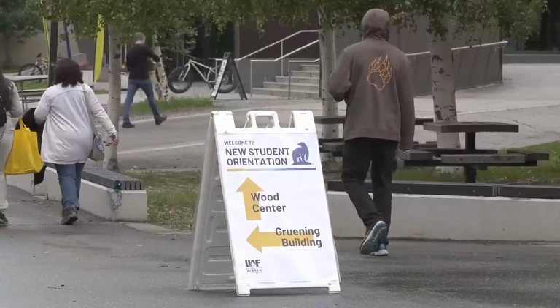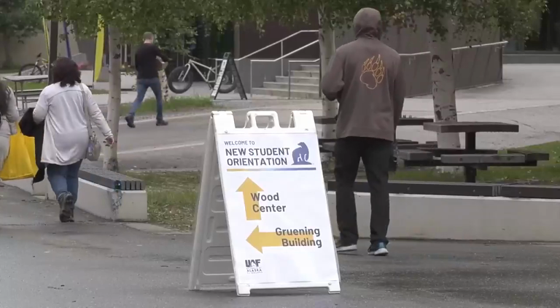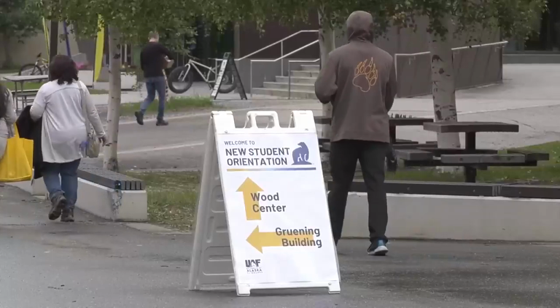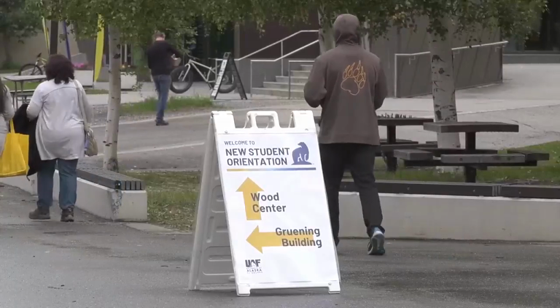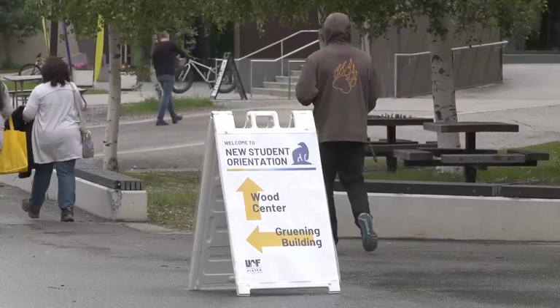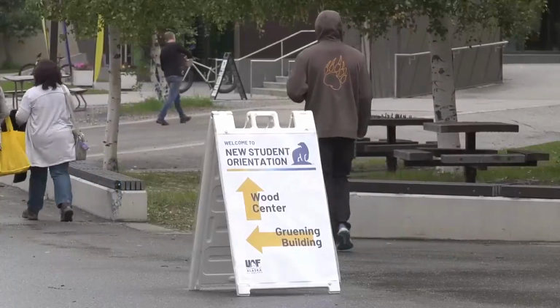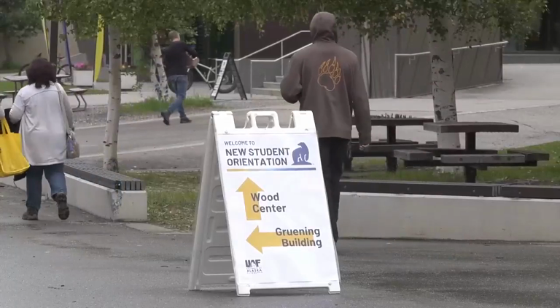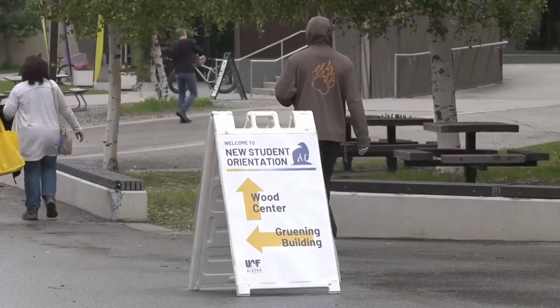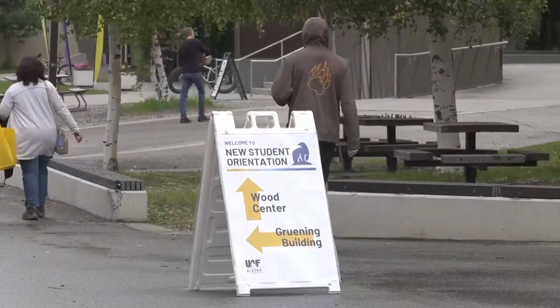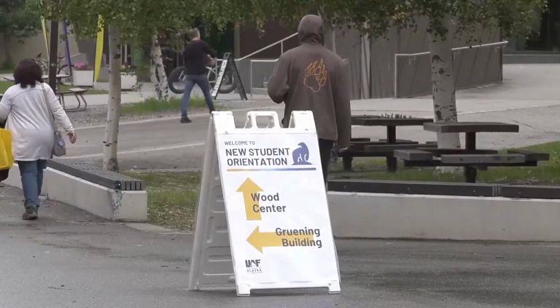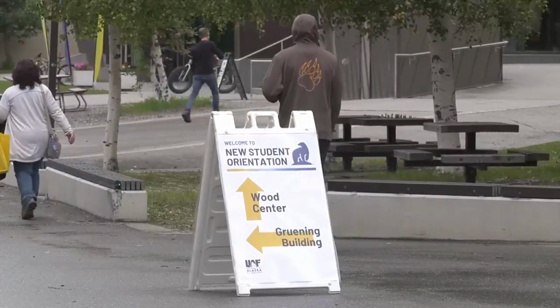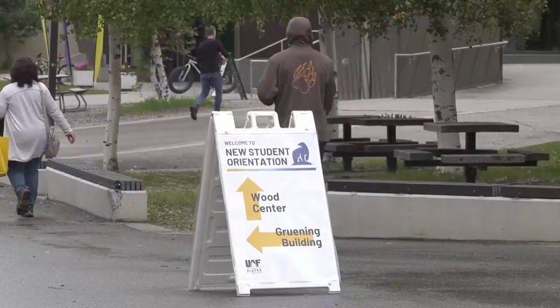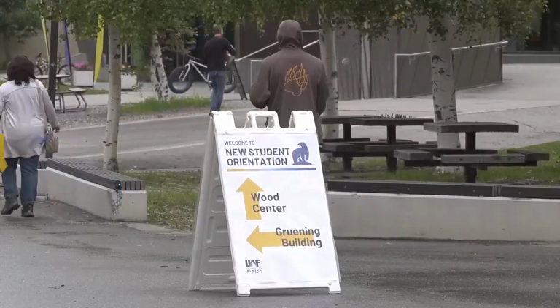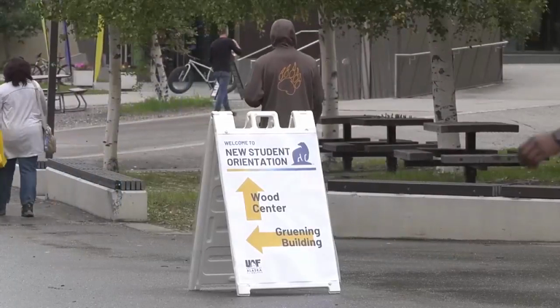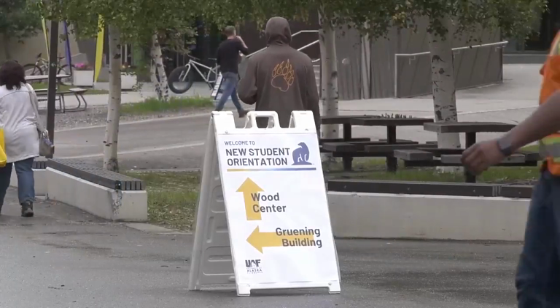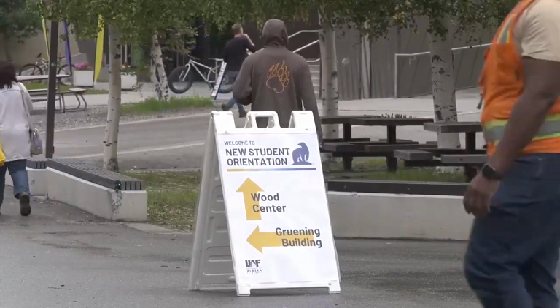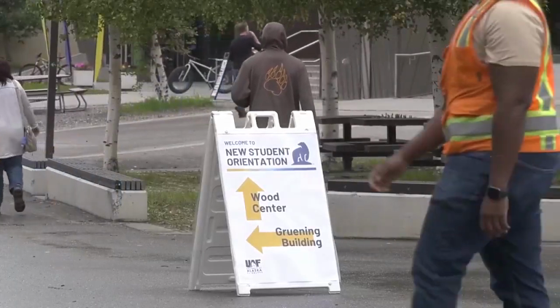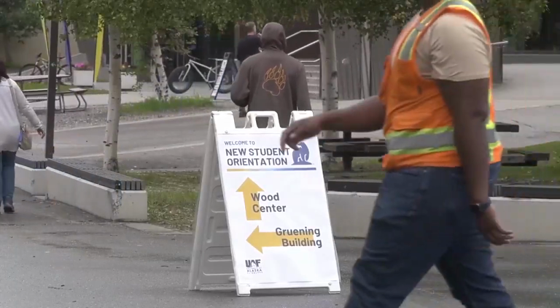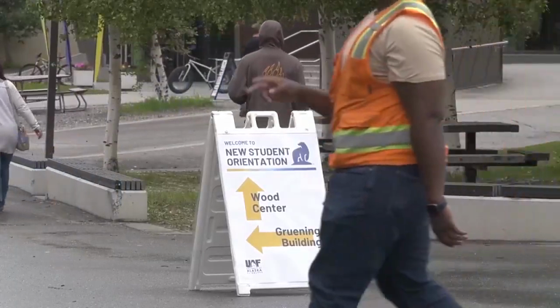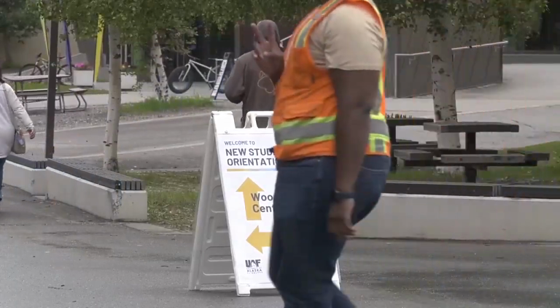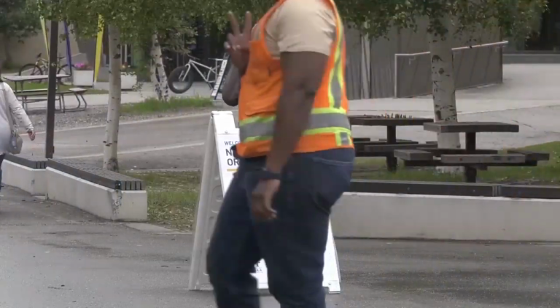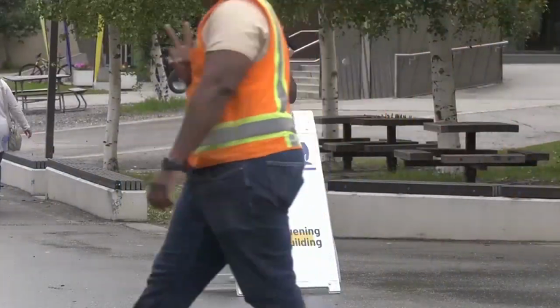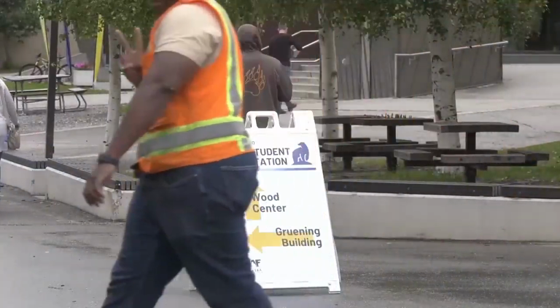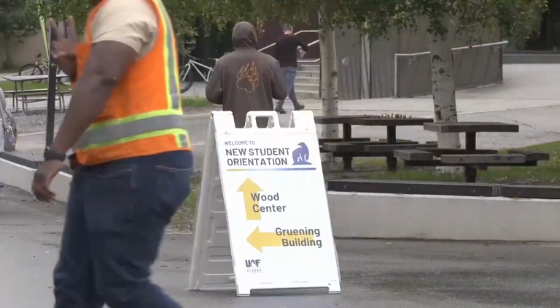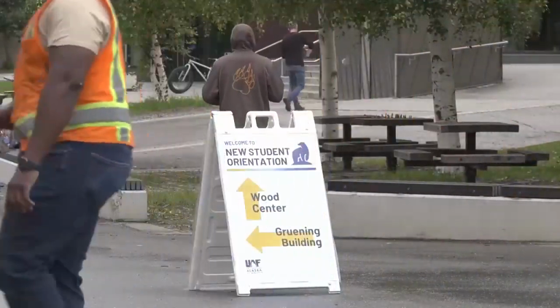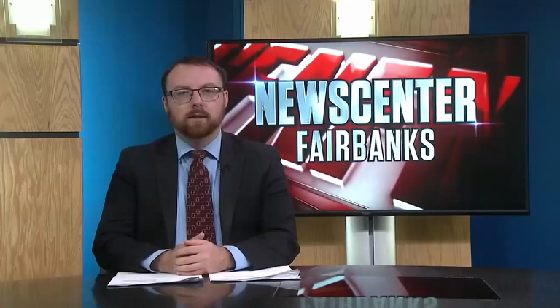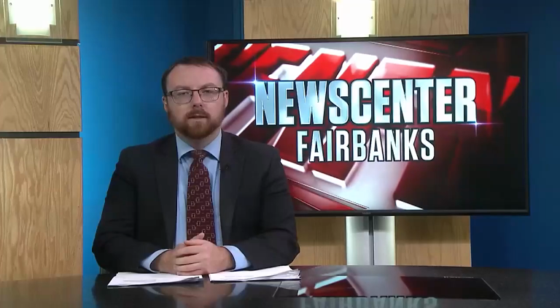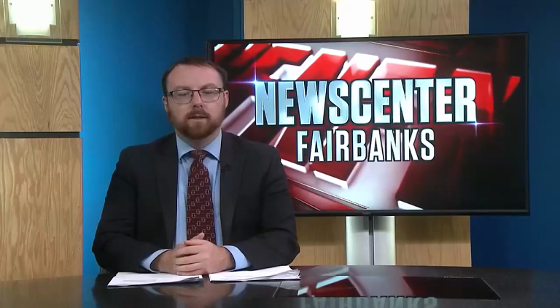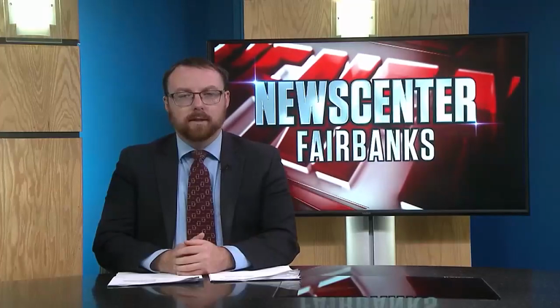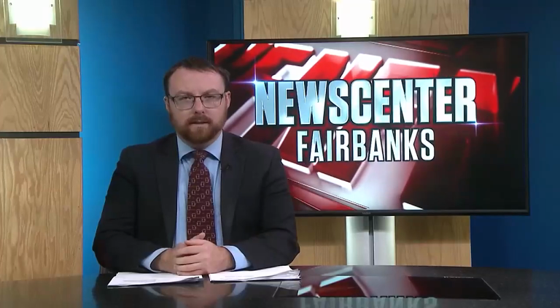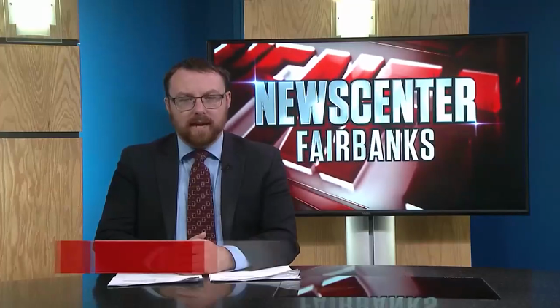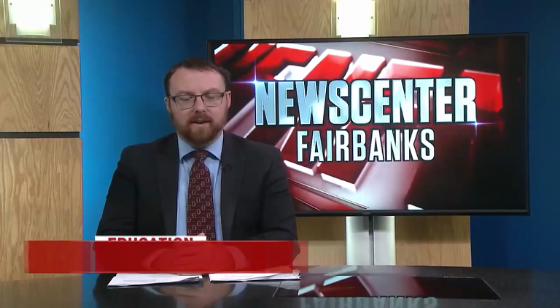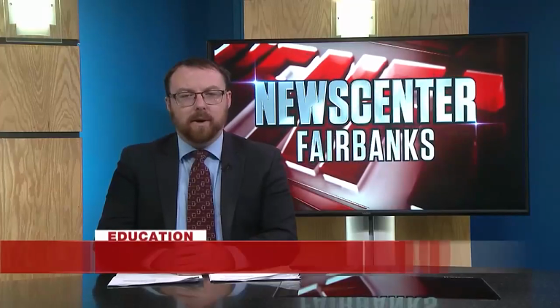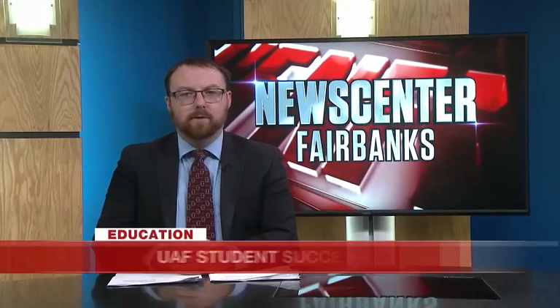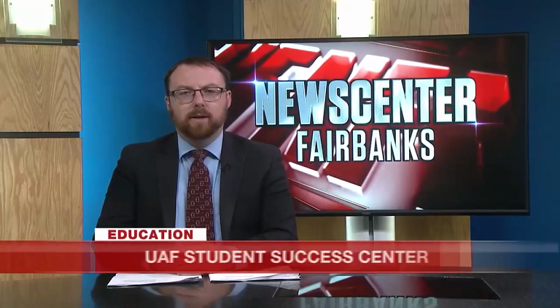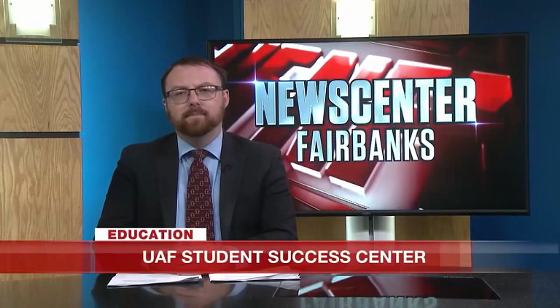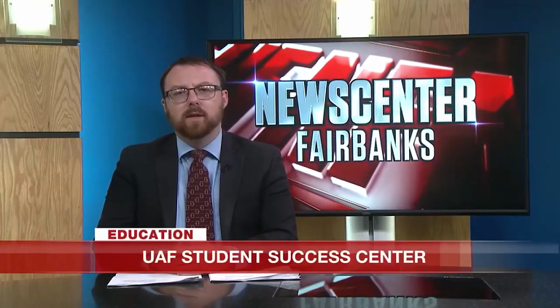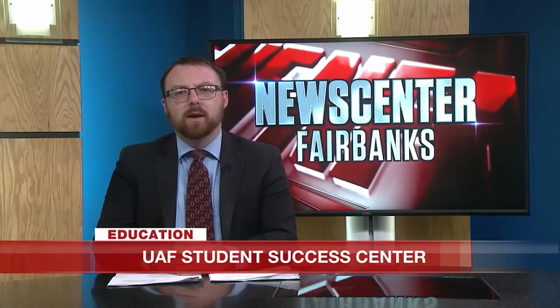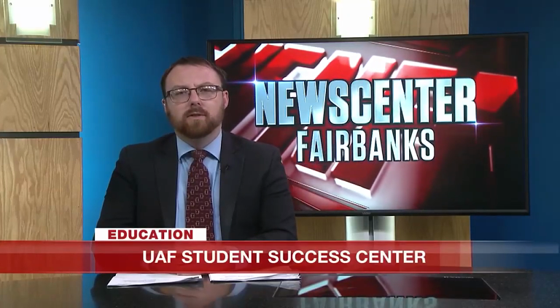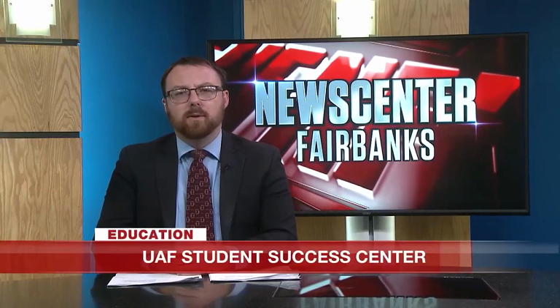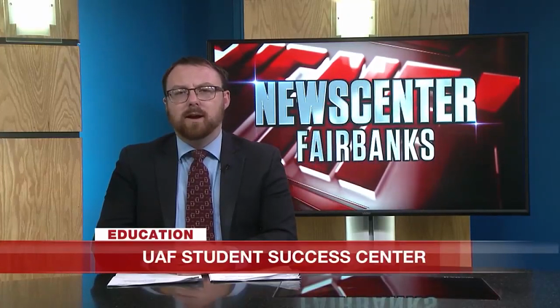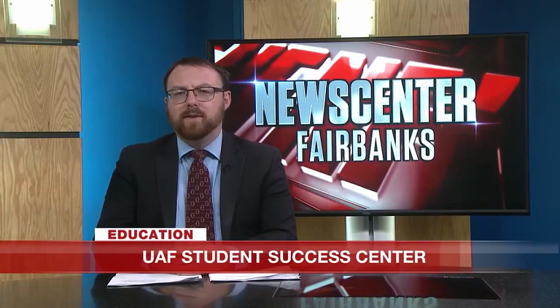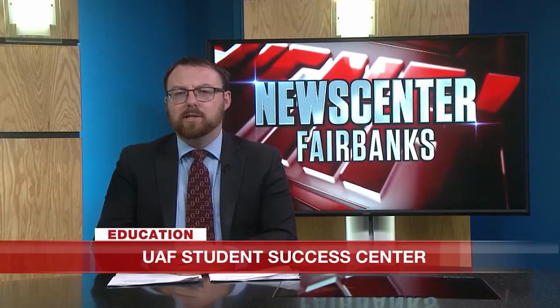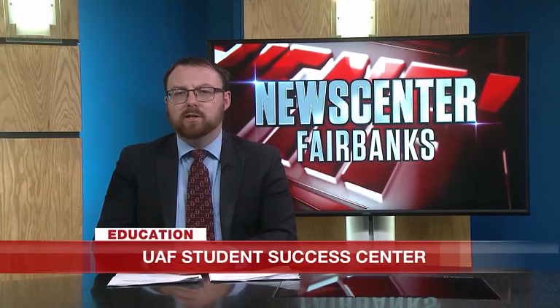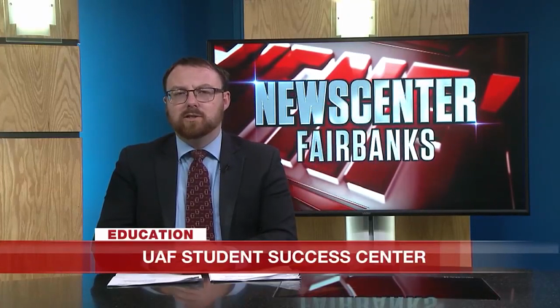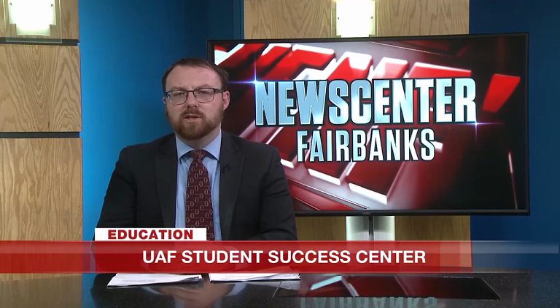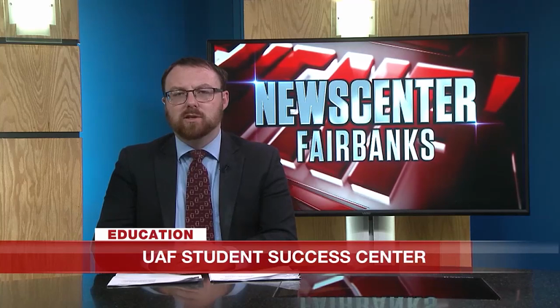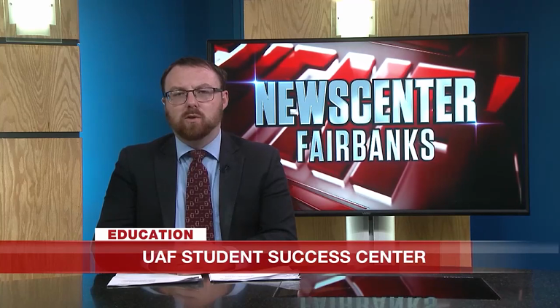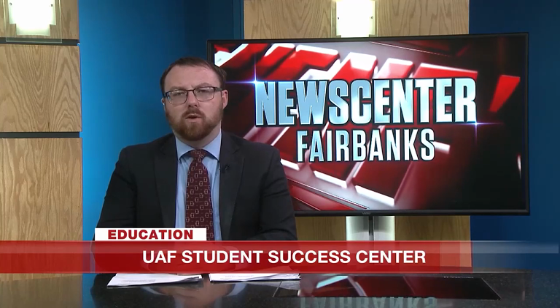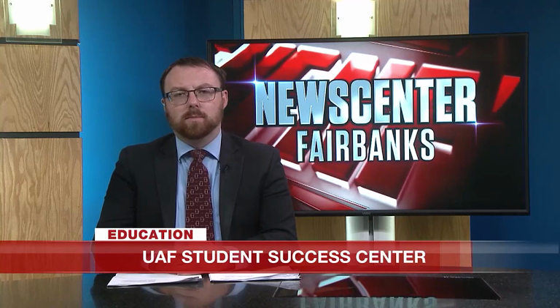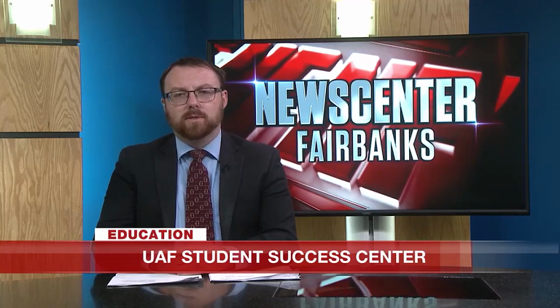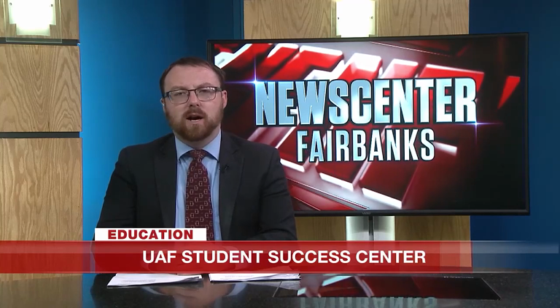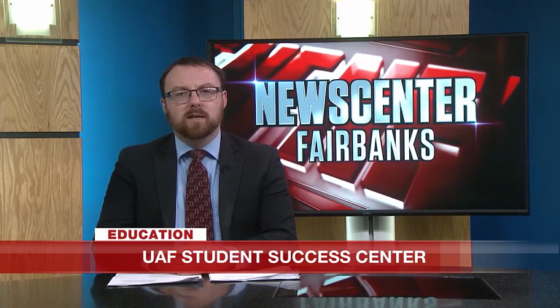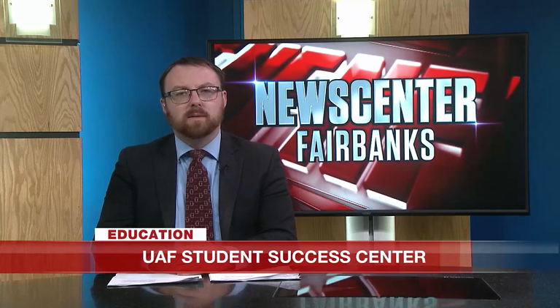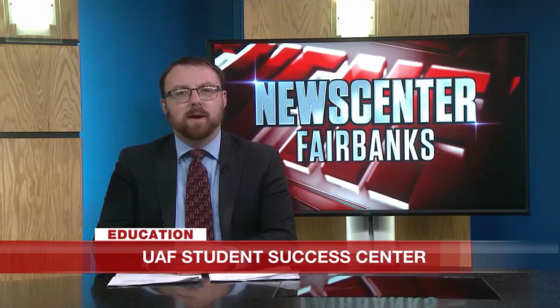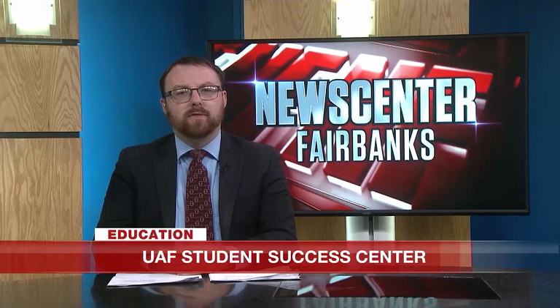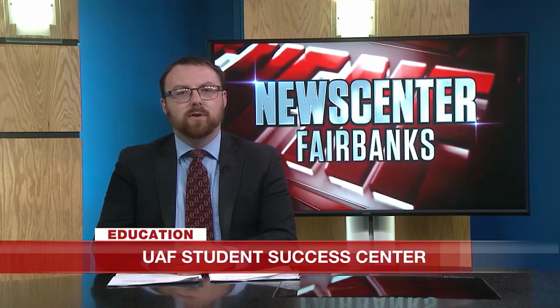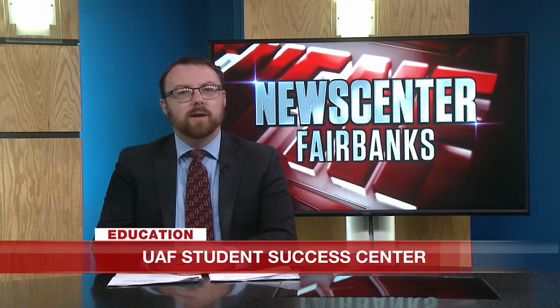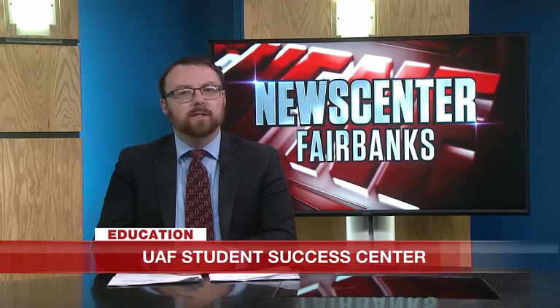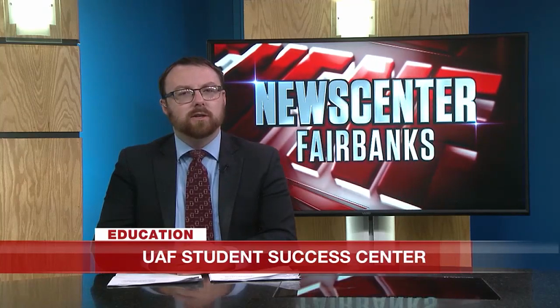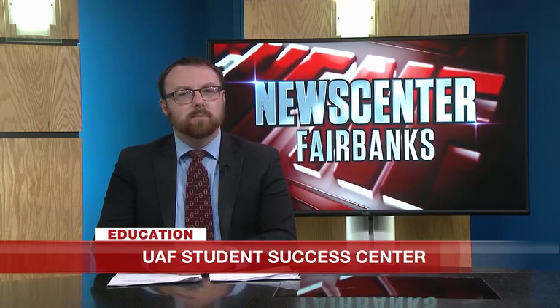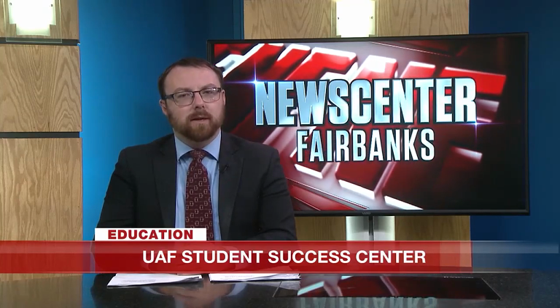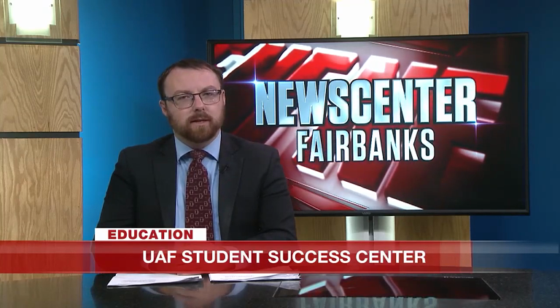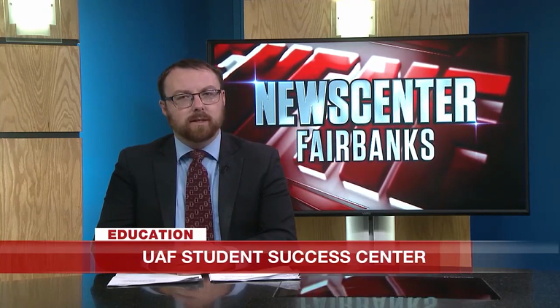This is Adrian Peterson reporting for News Center Fairbanks. The renovations to the dorms cost about $32 million.